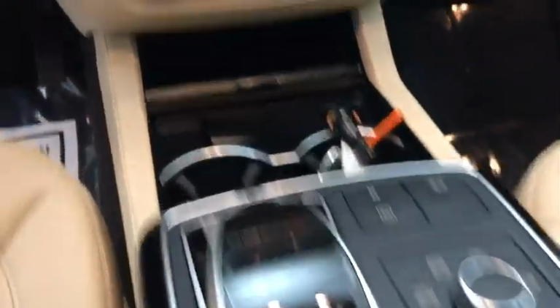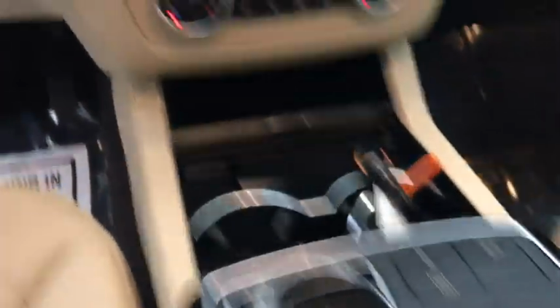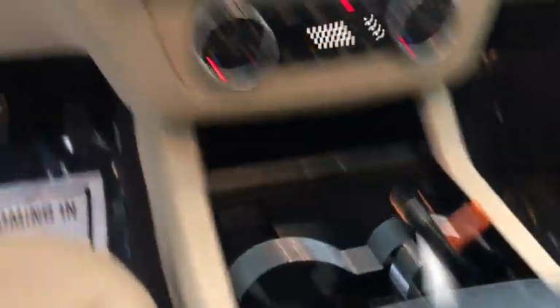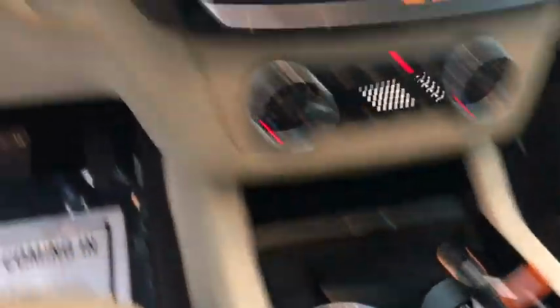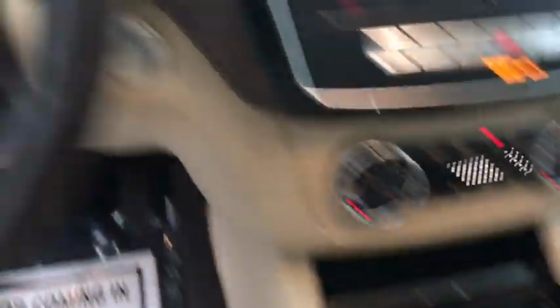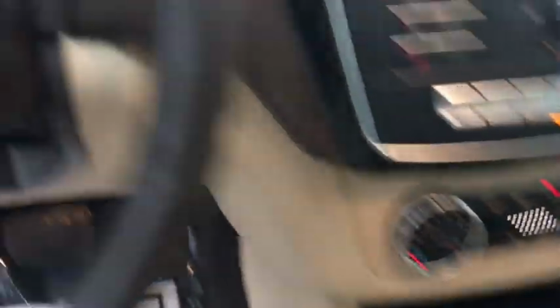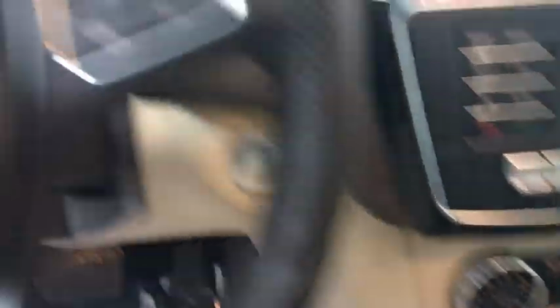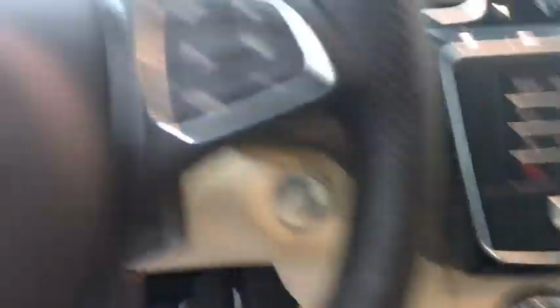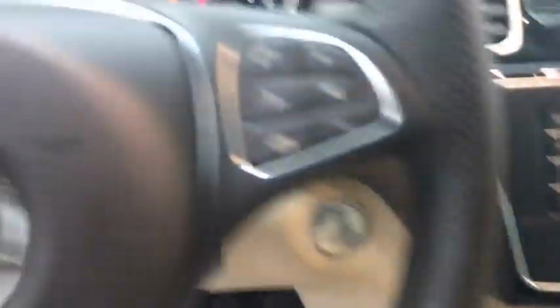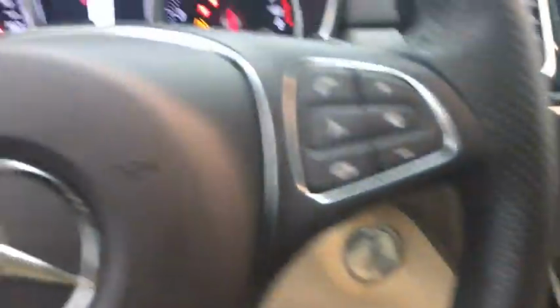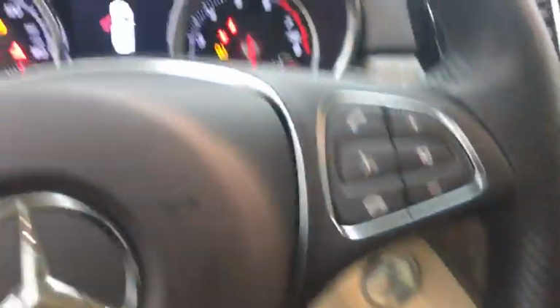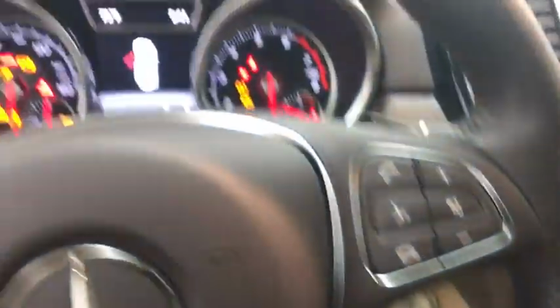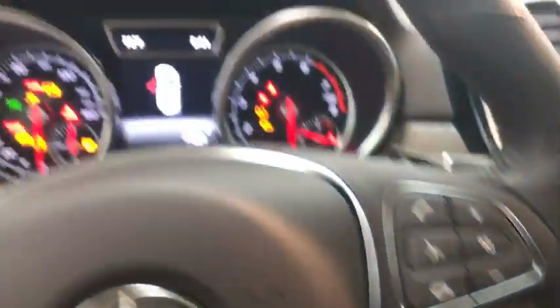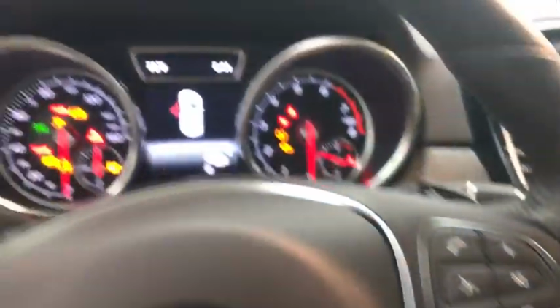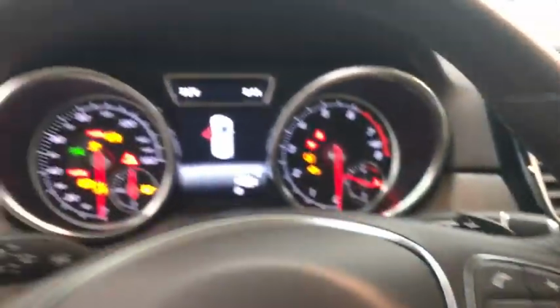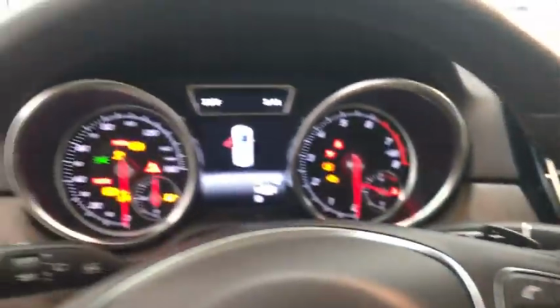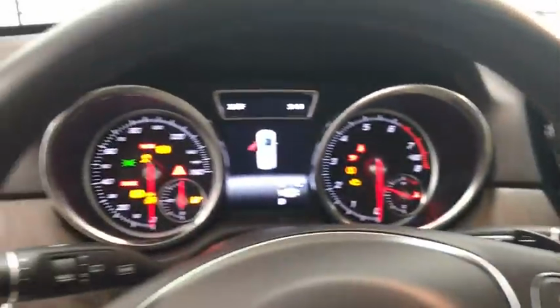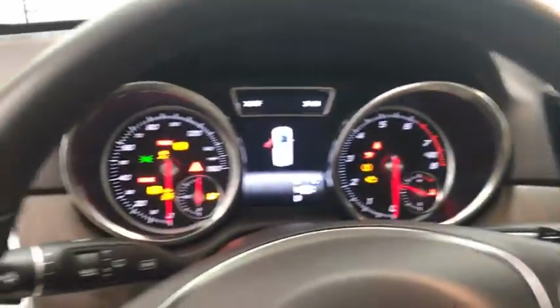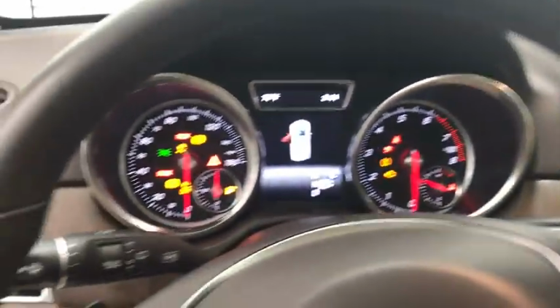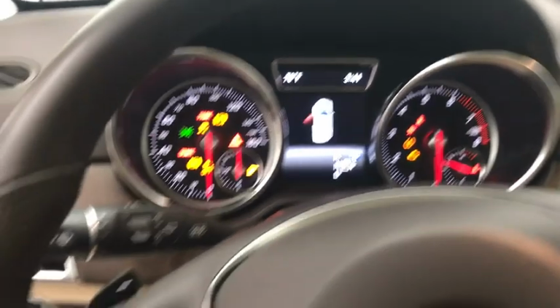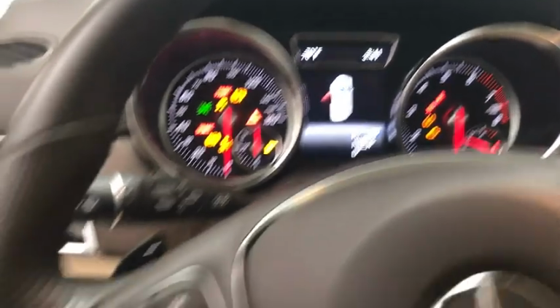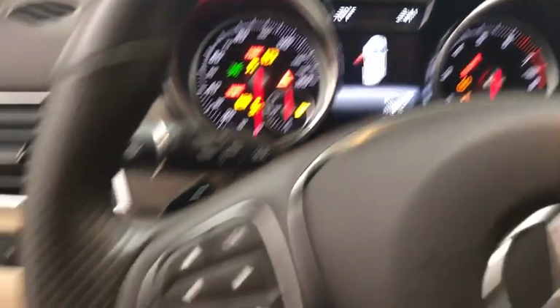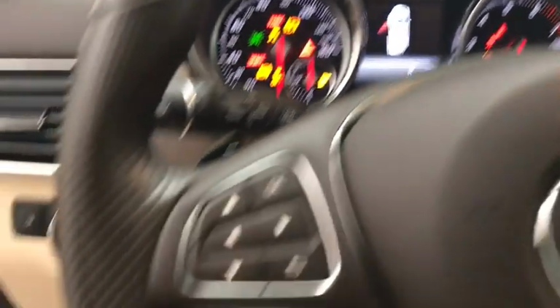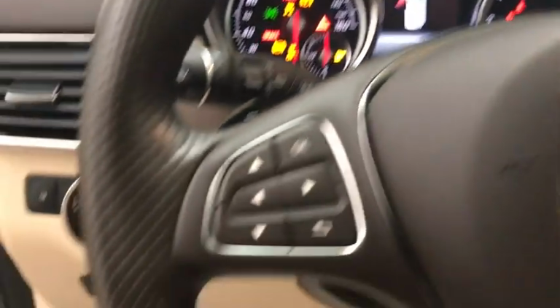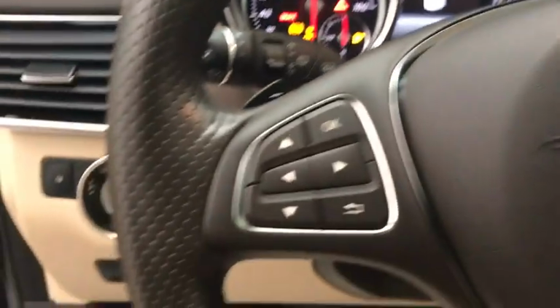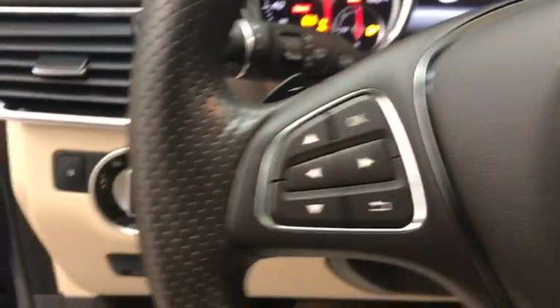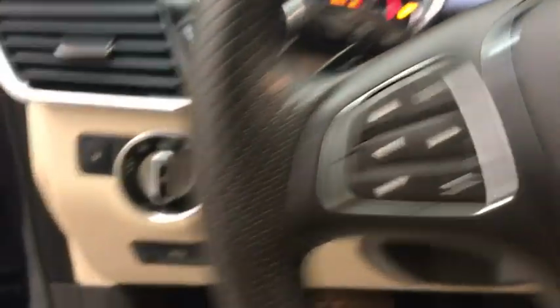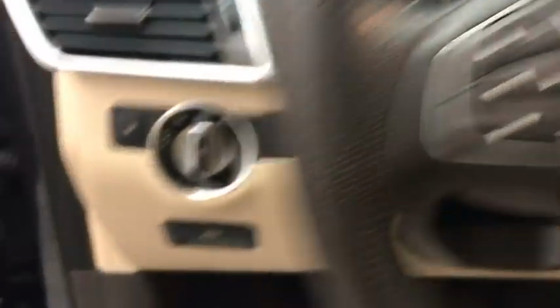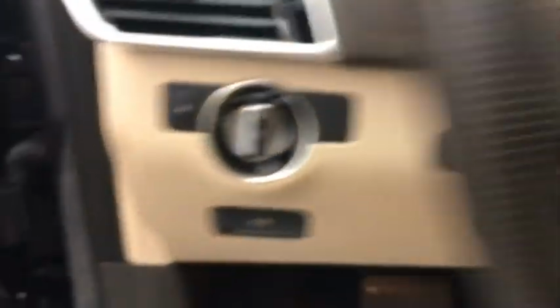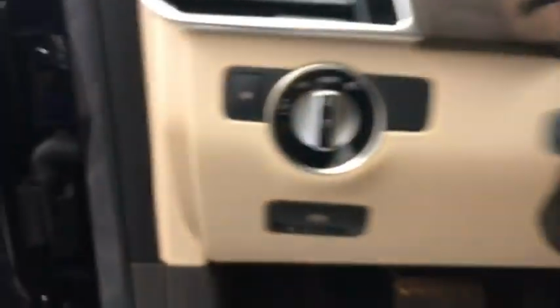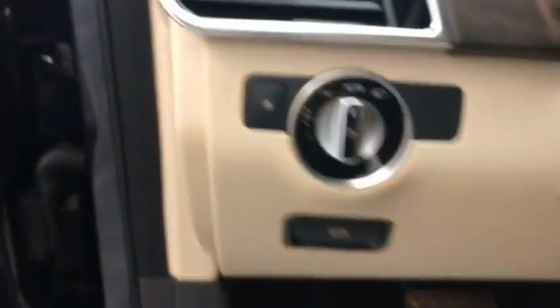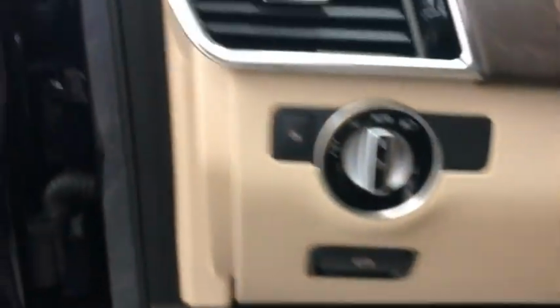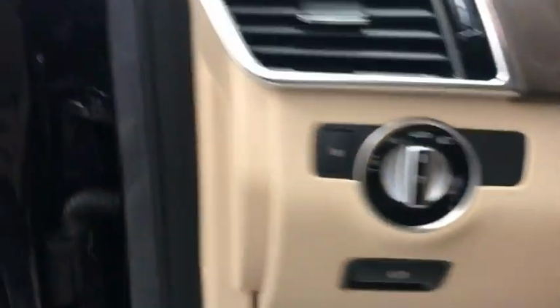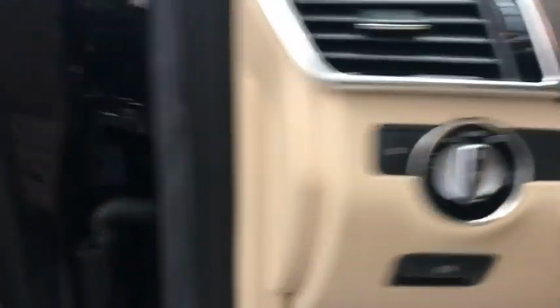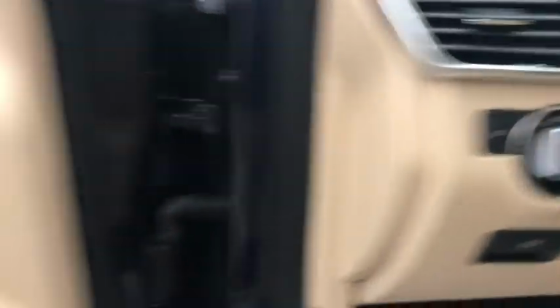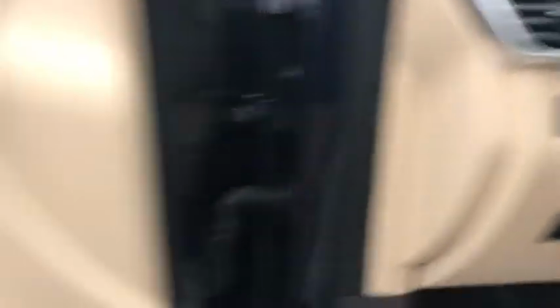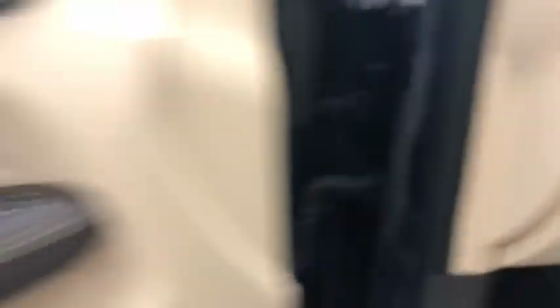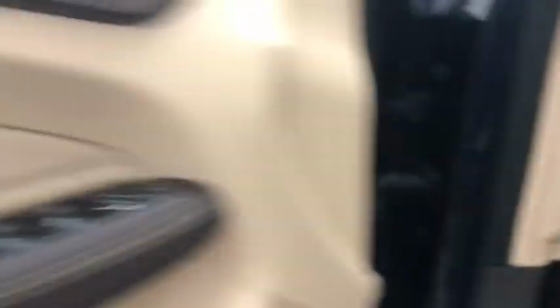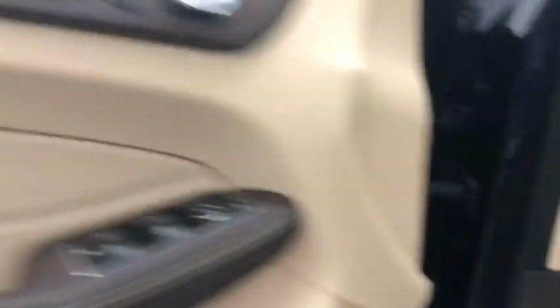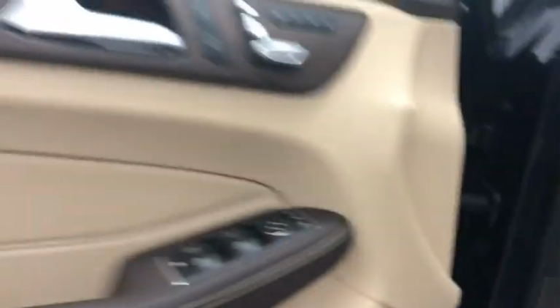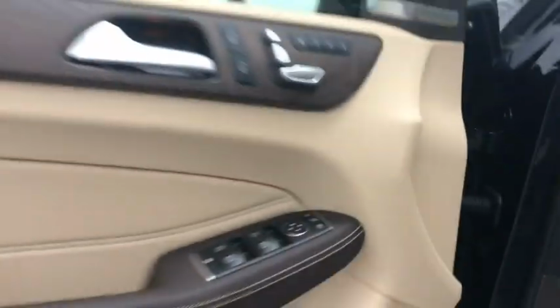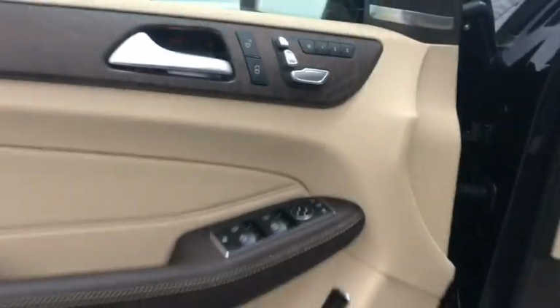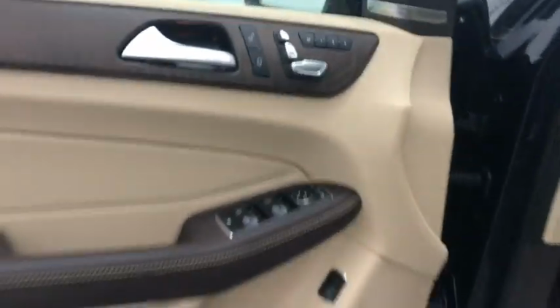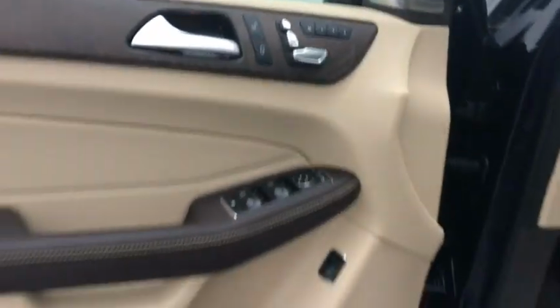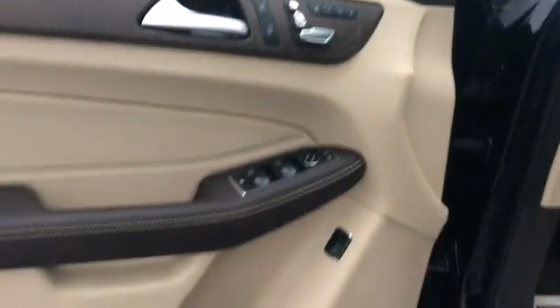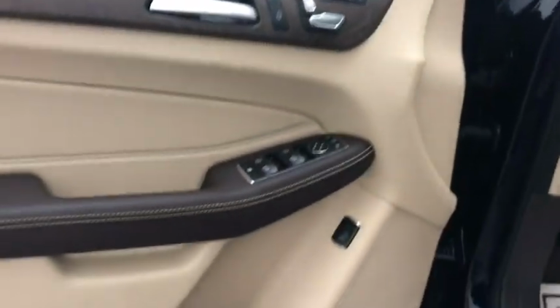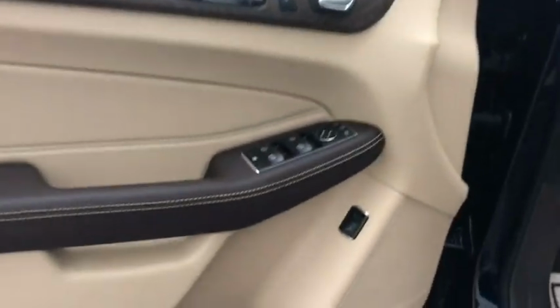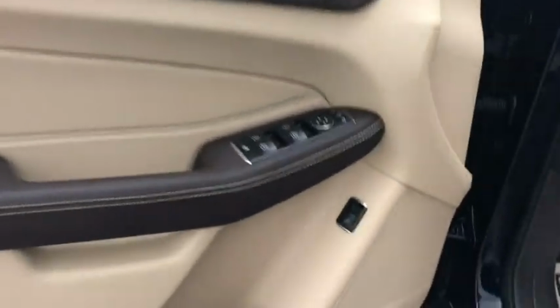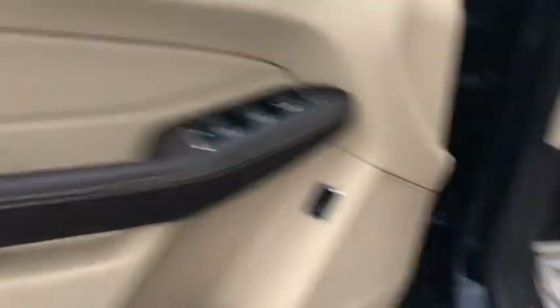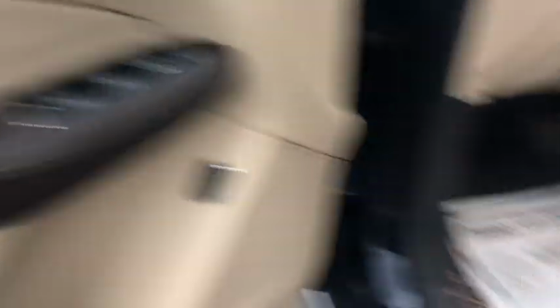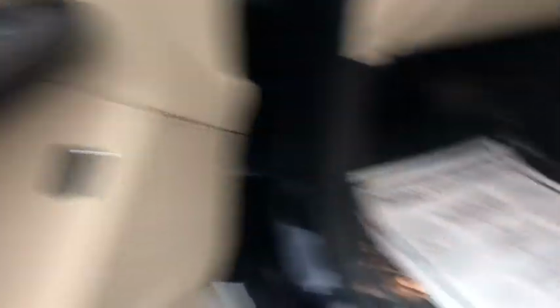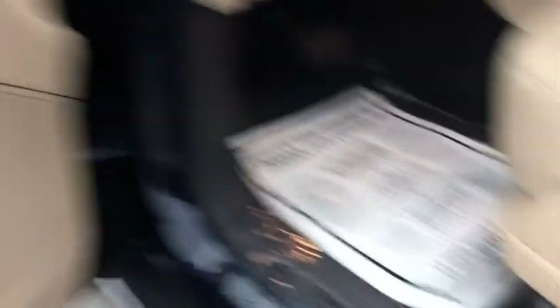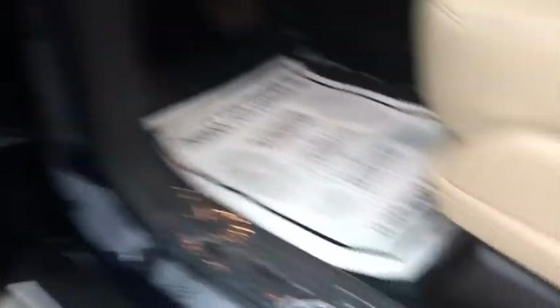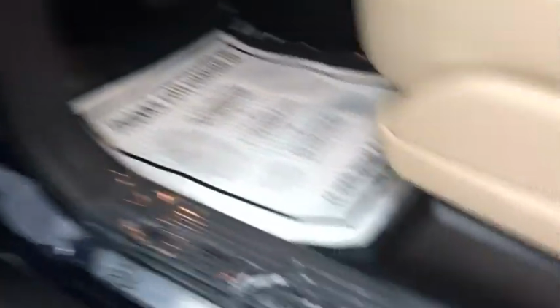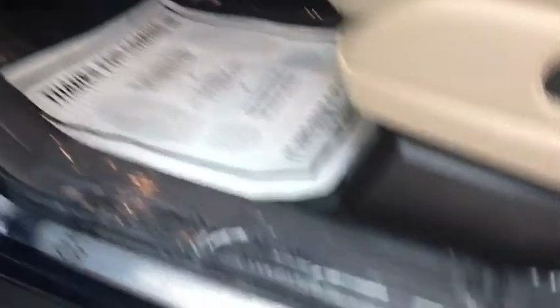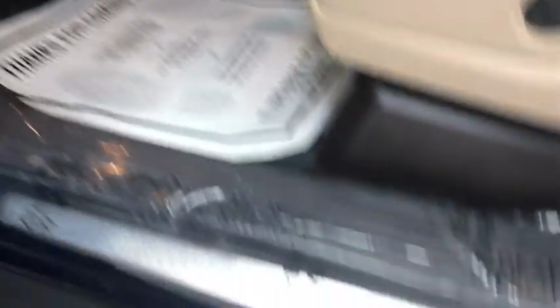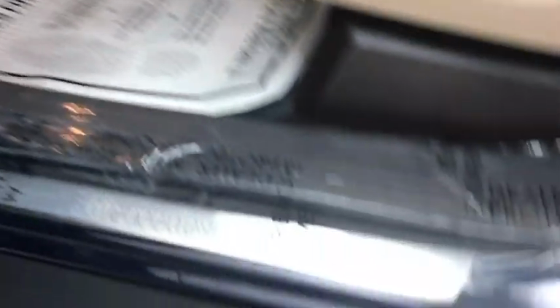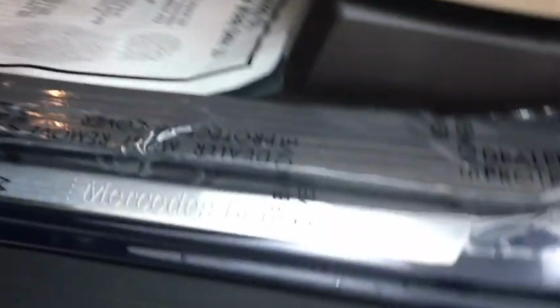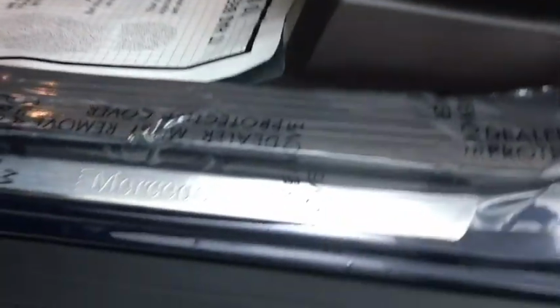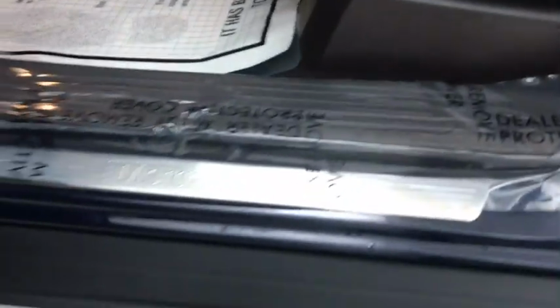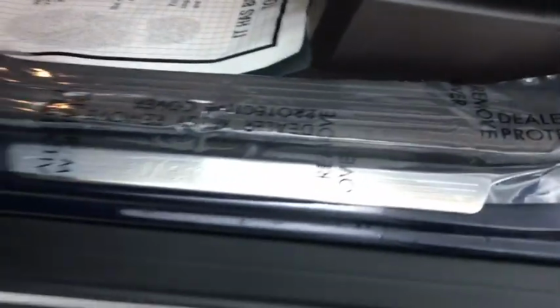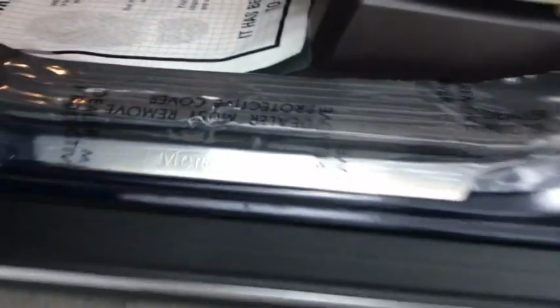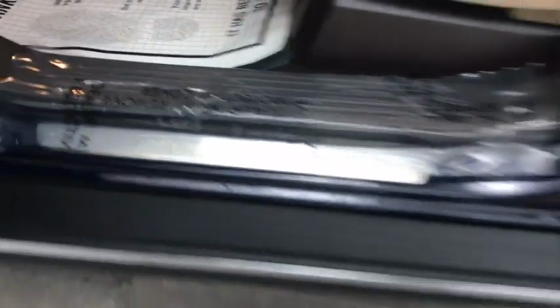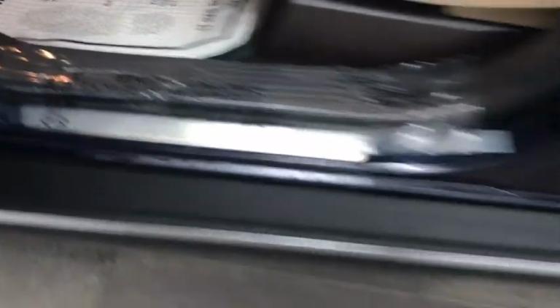Steering wheel audio controls, all-wheel drive, leather-wrapped steering wheel, Bluetooth, adjustable steering wheel, power steering.